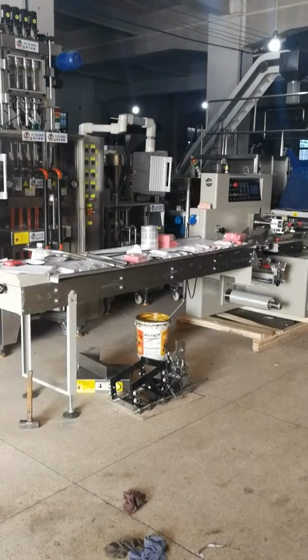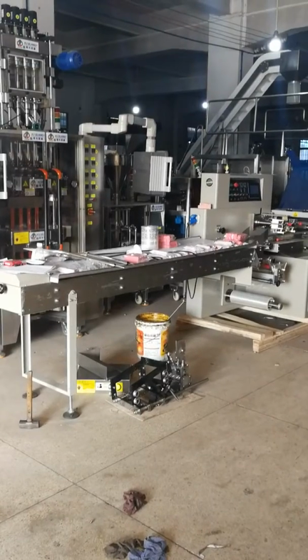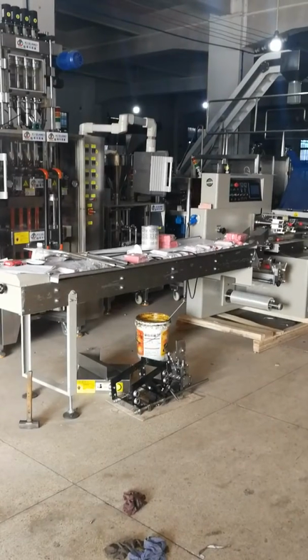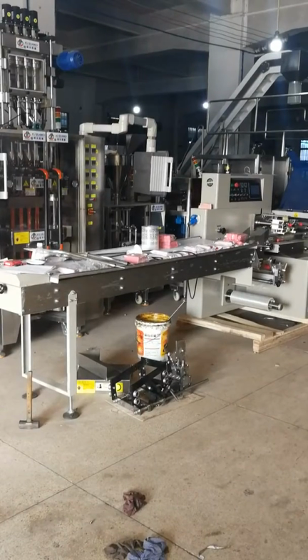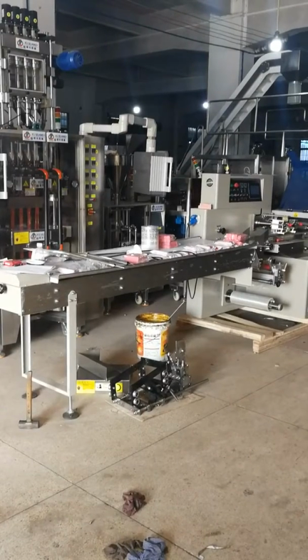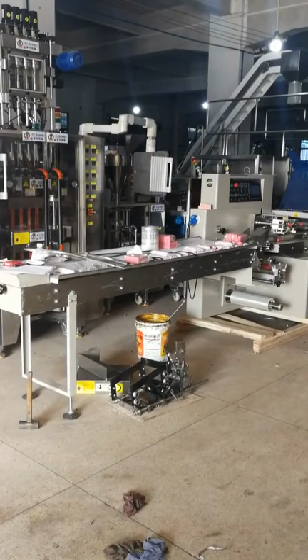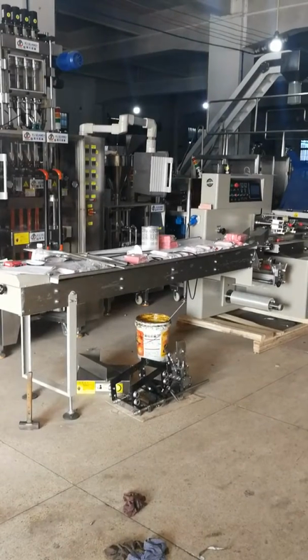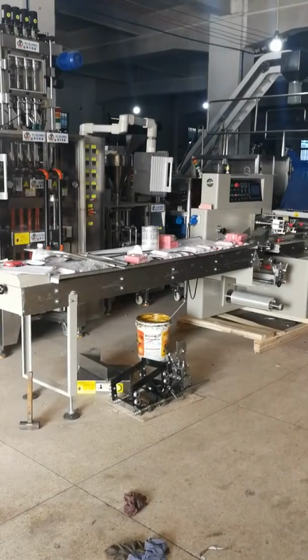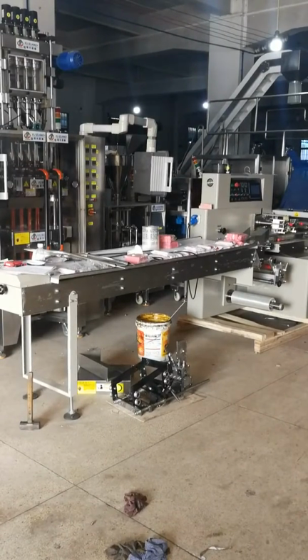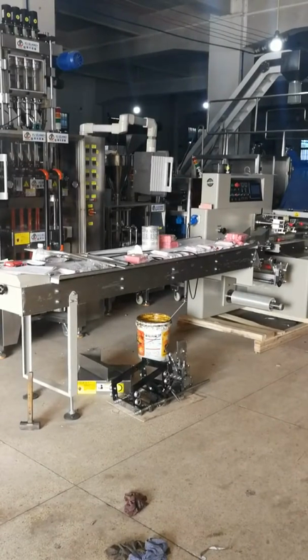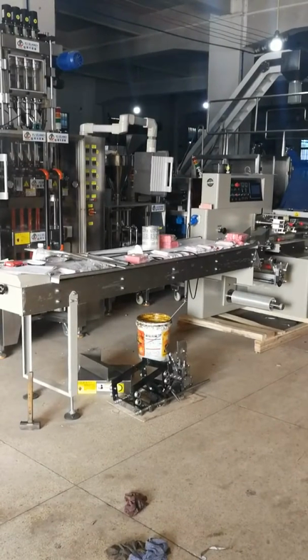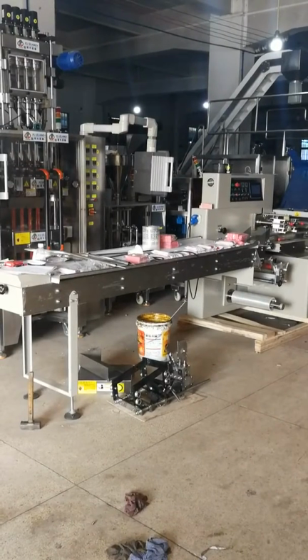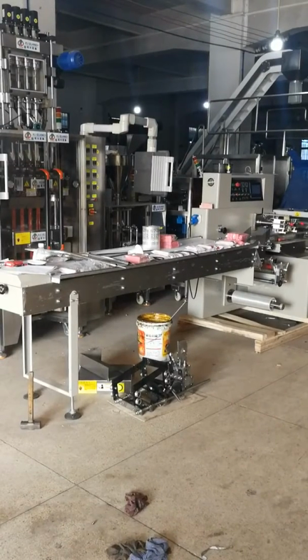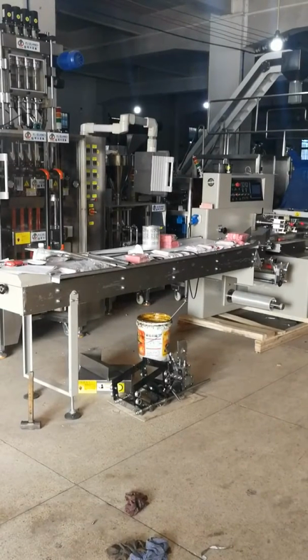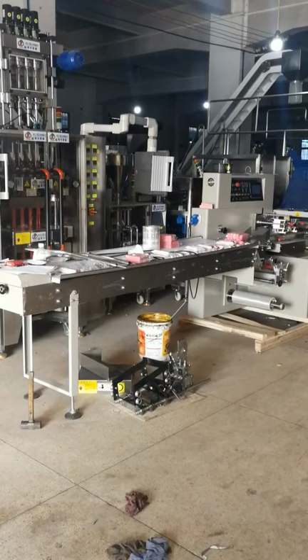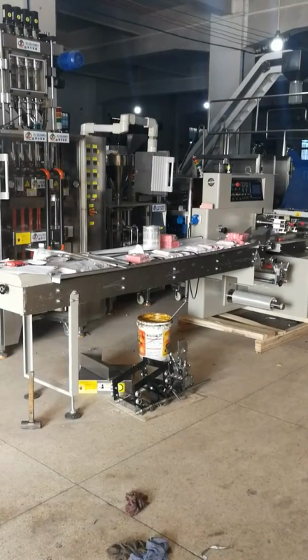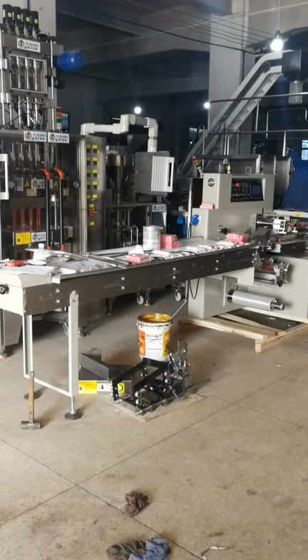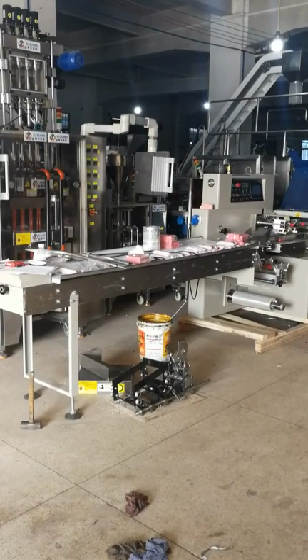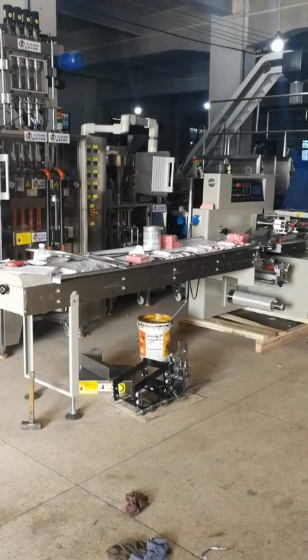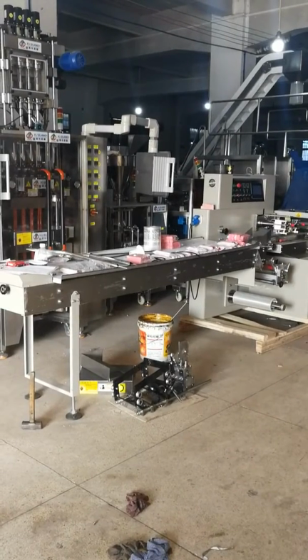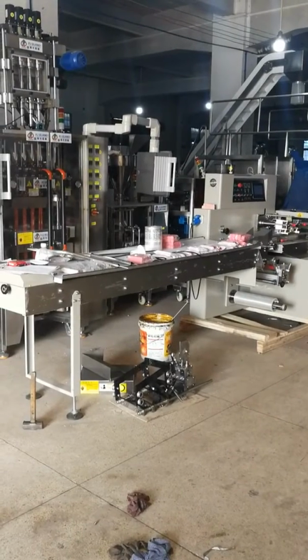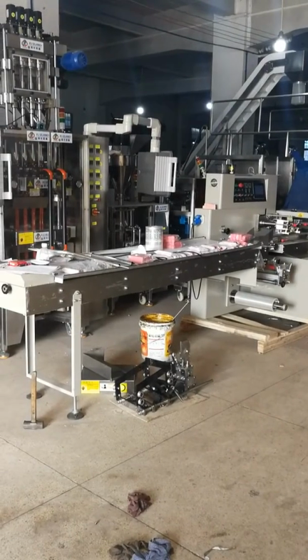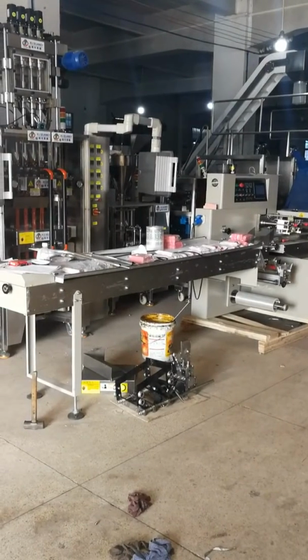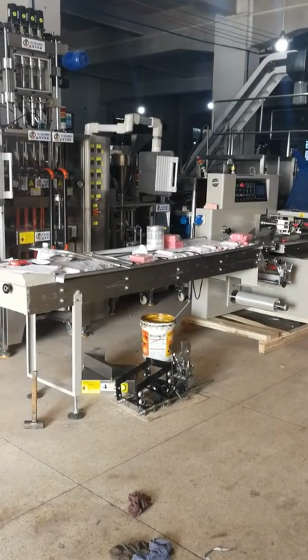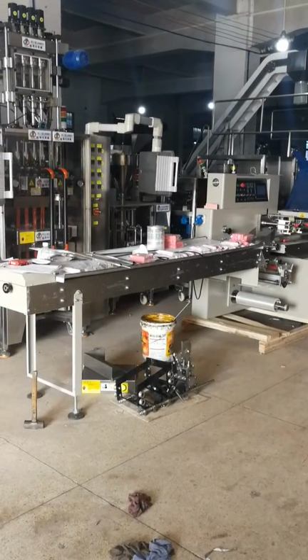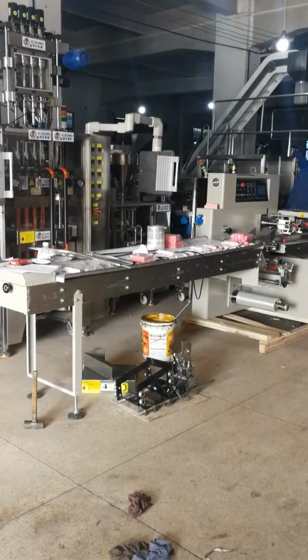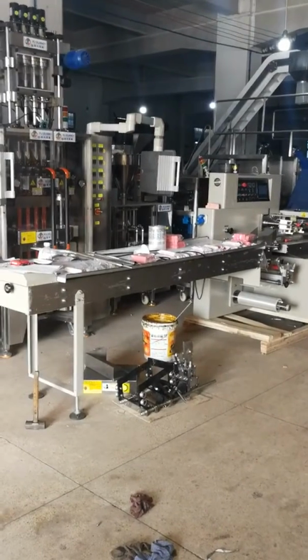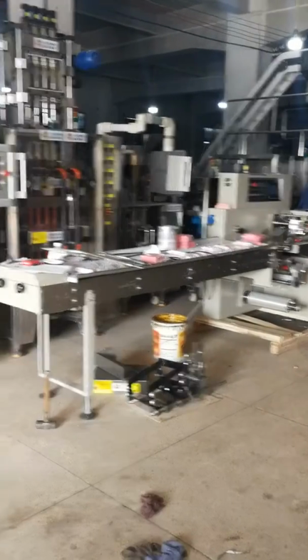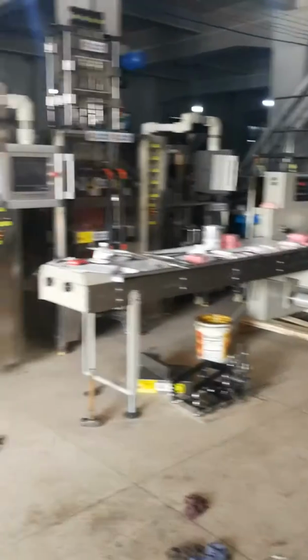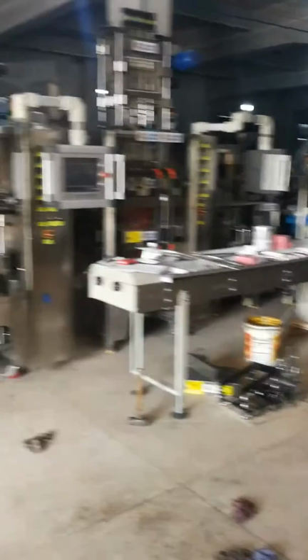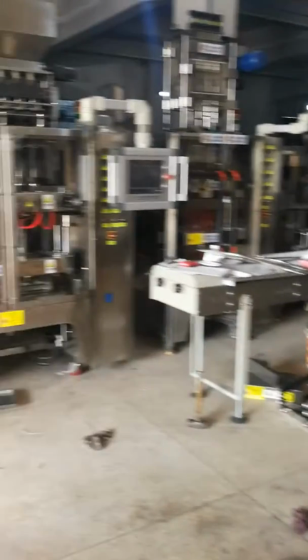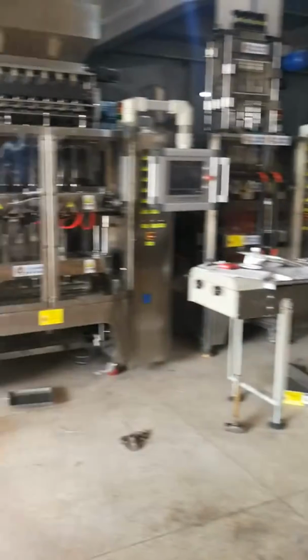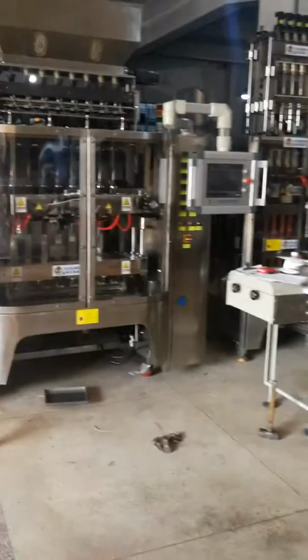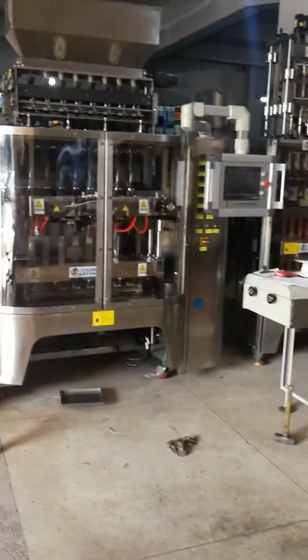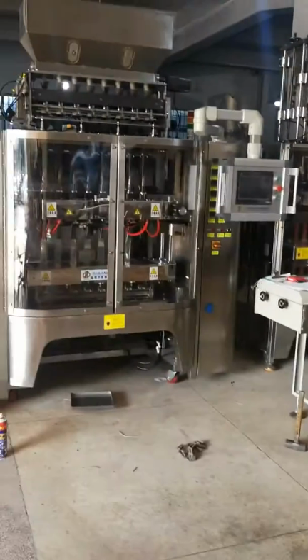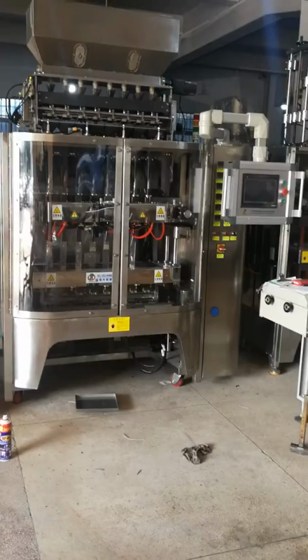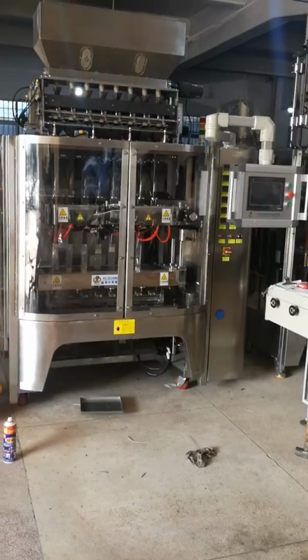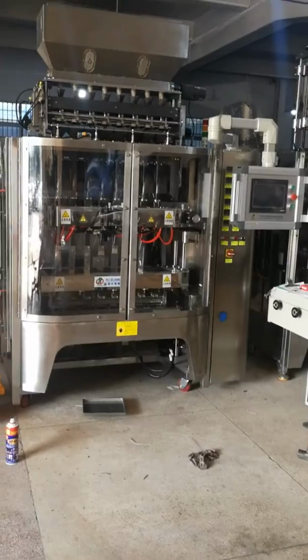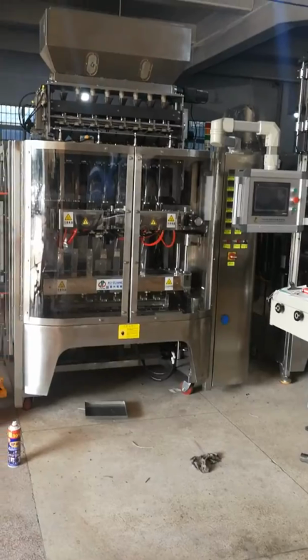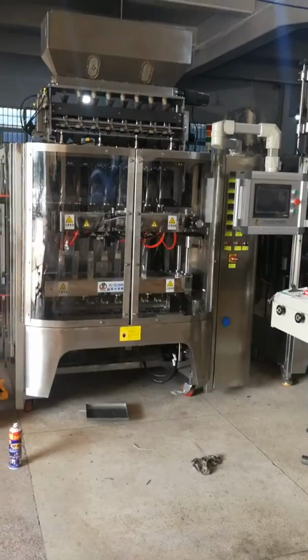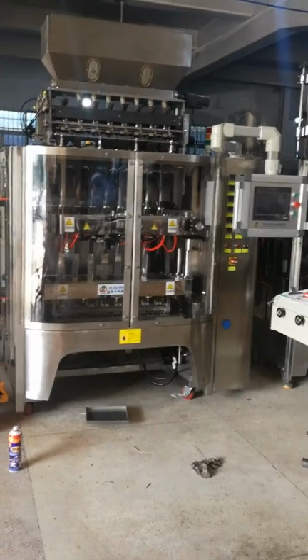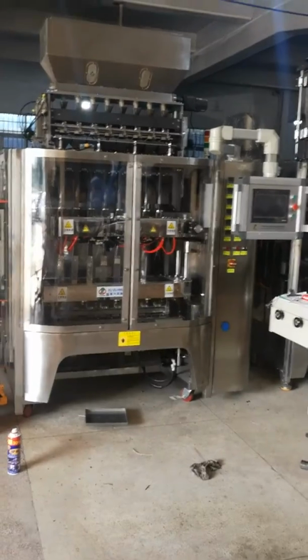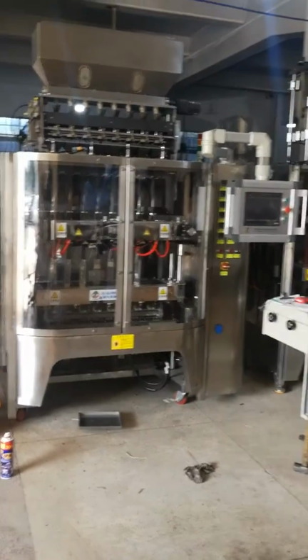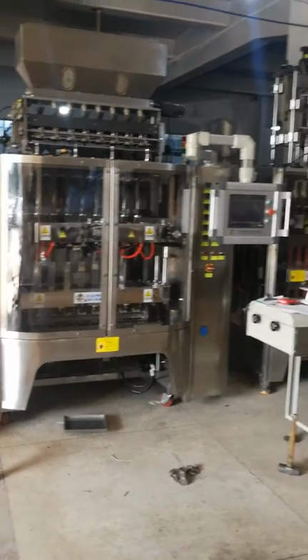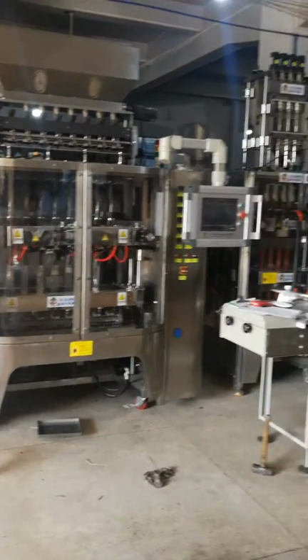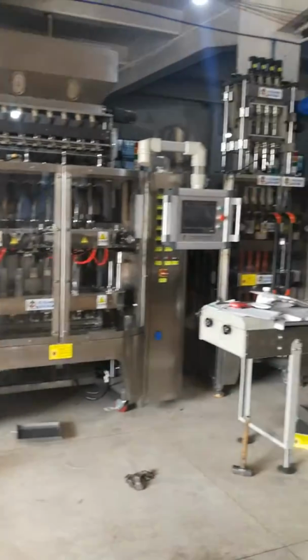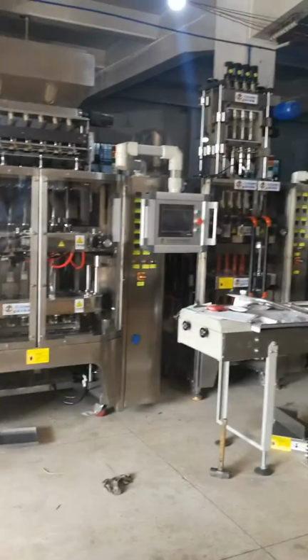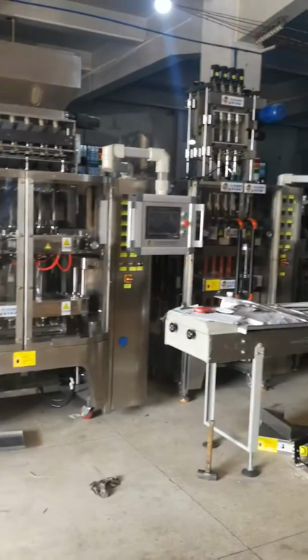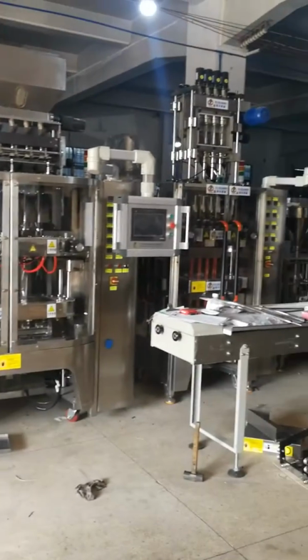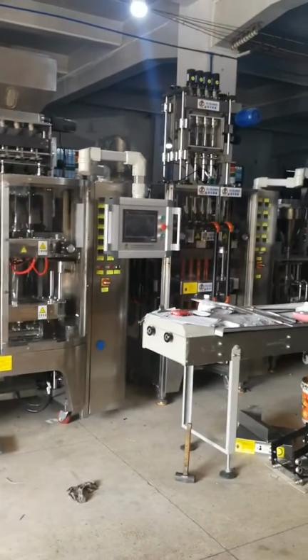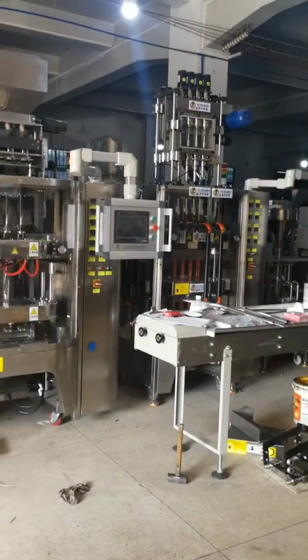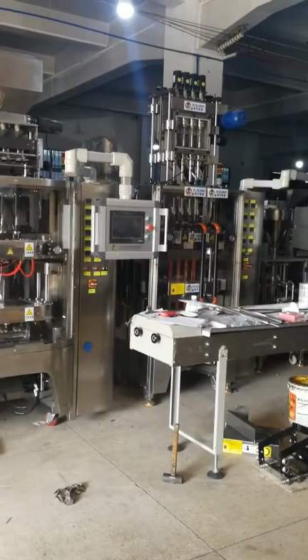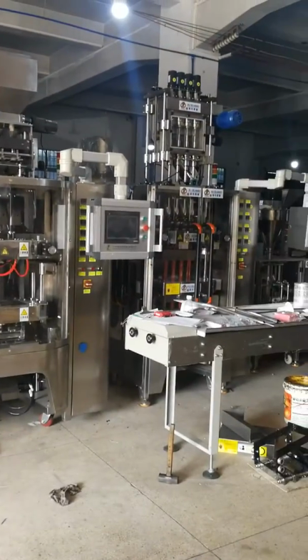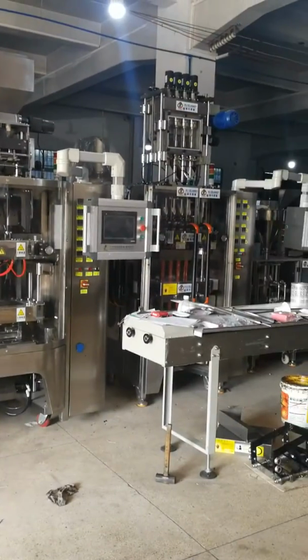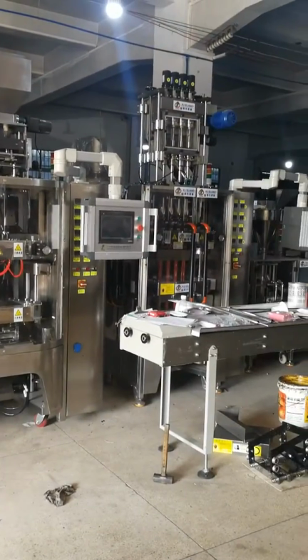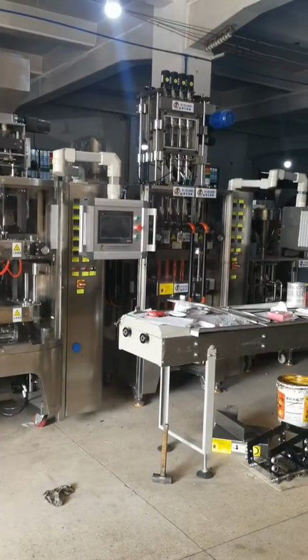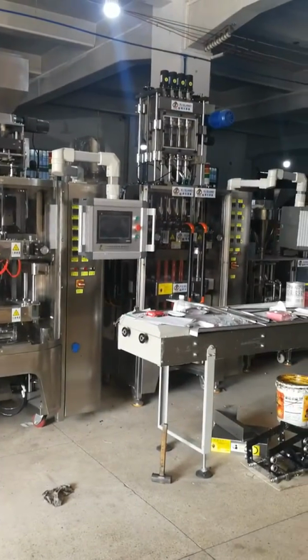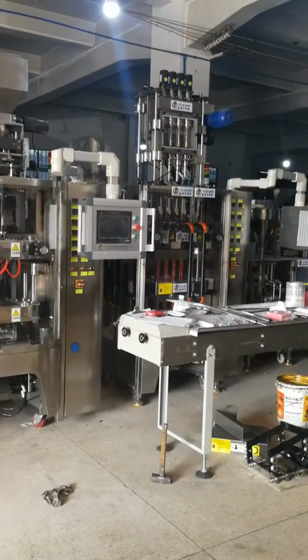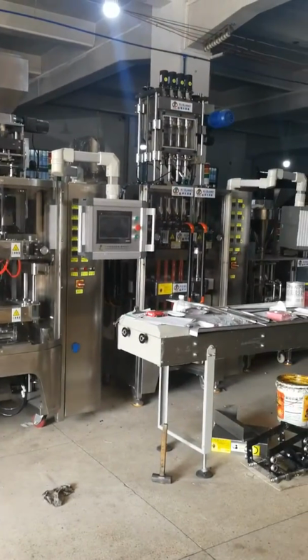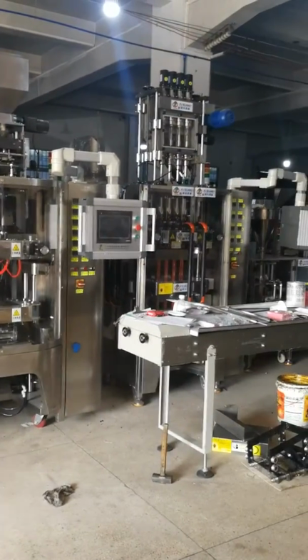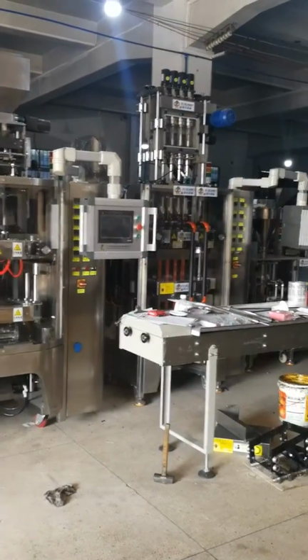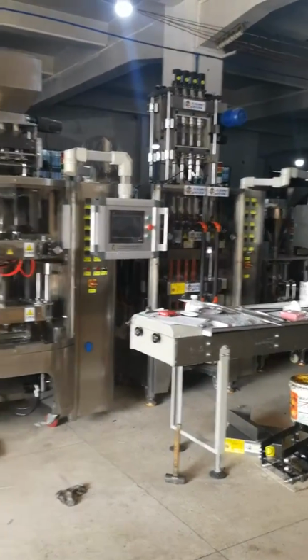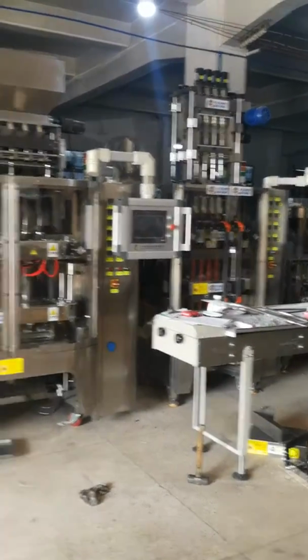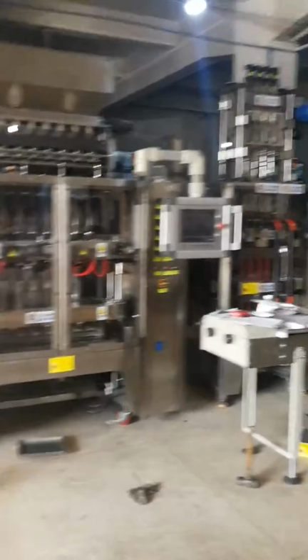Hello Mikio, this is Winnie speaking. I show you, you can see this is our factory.